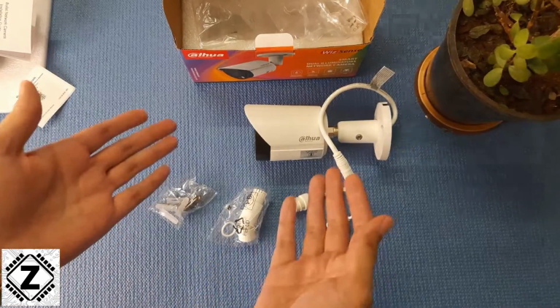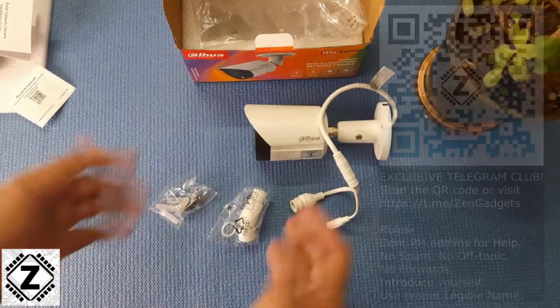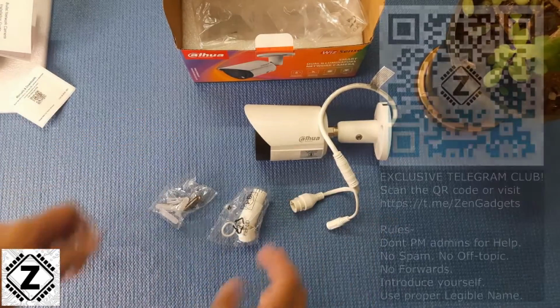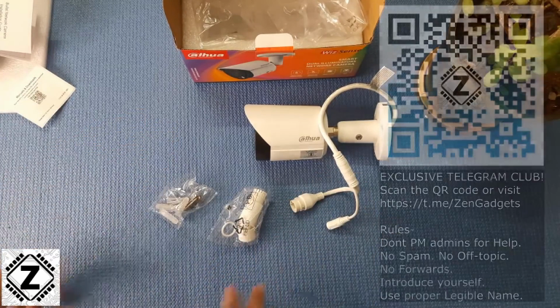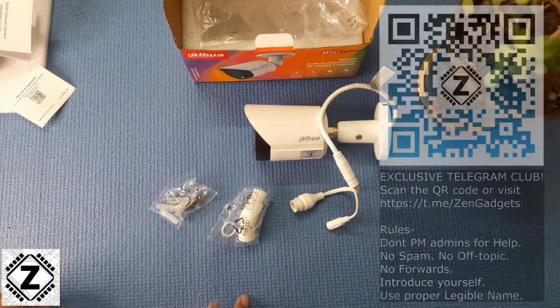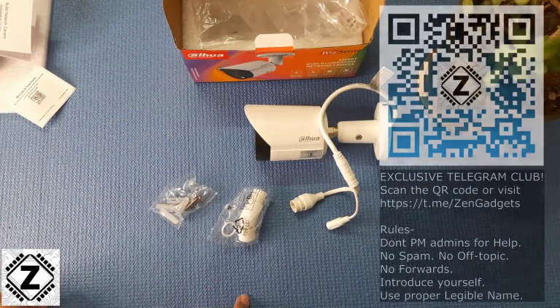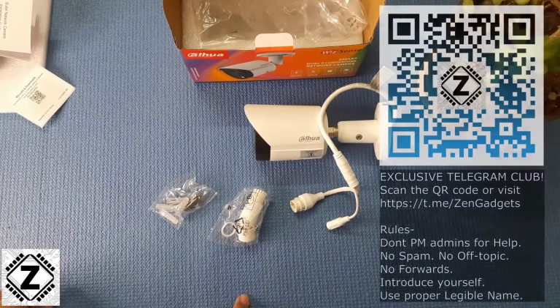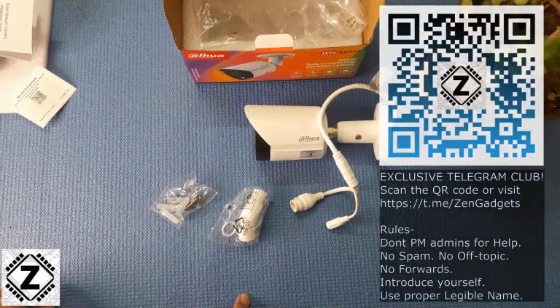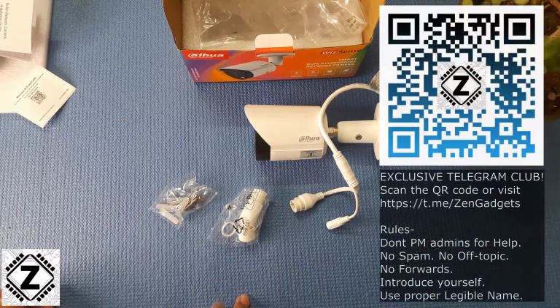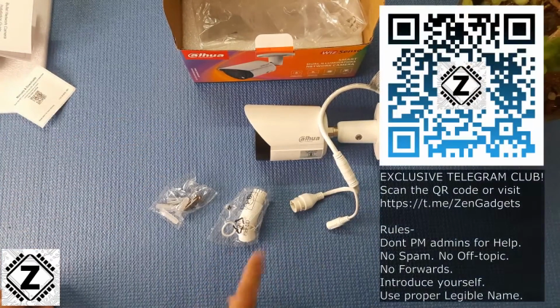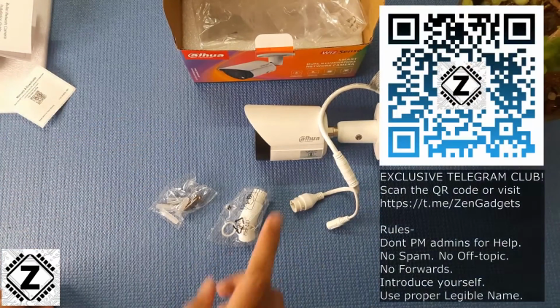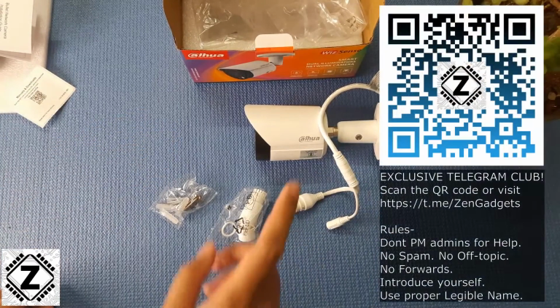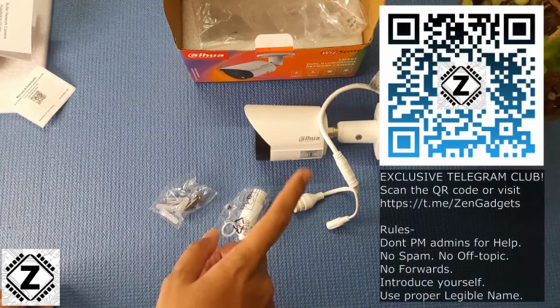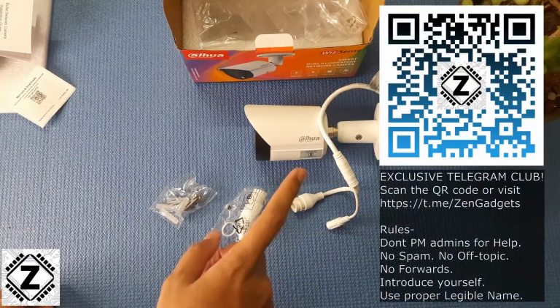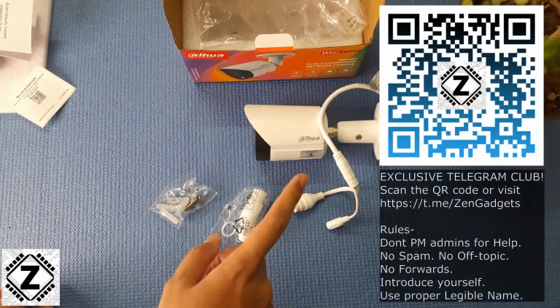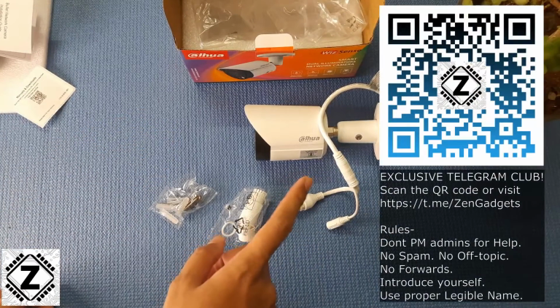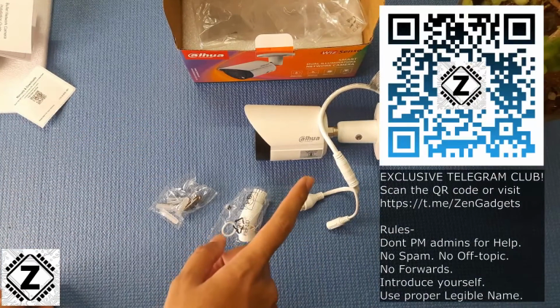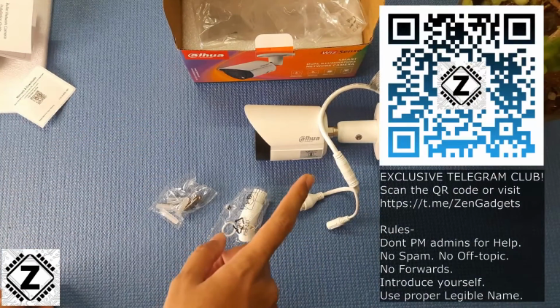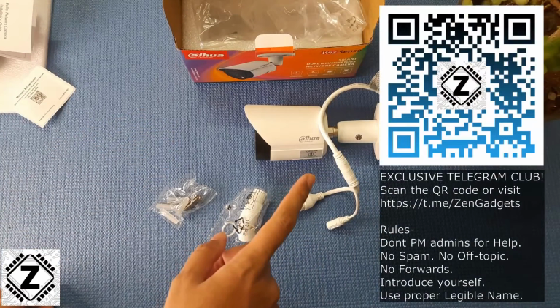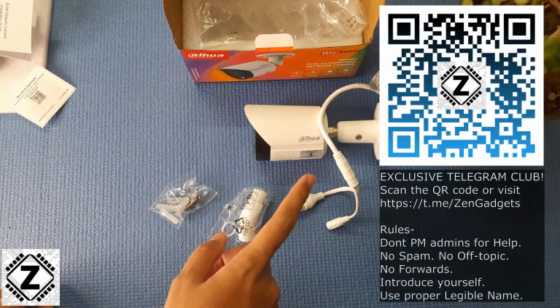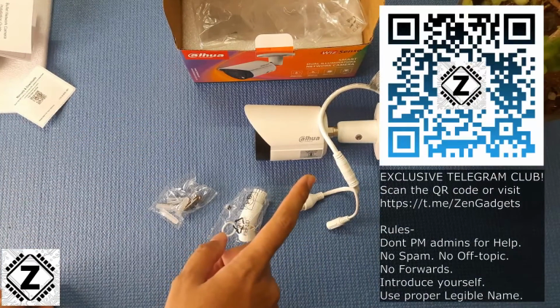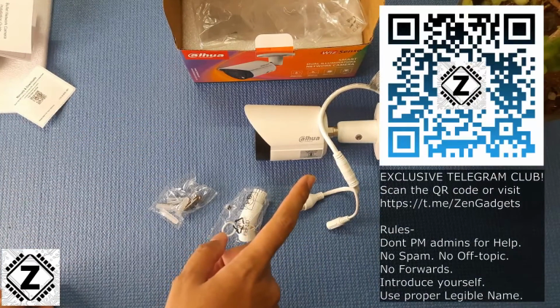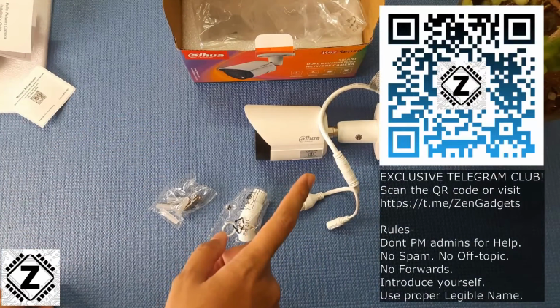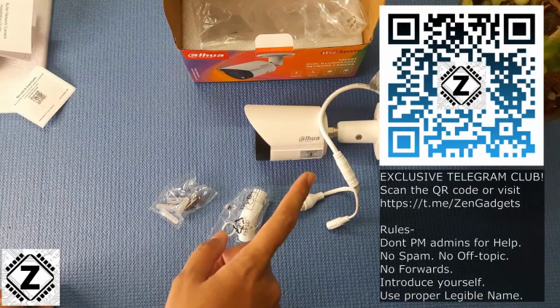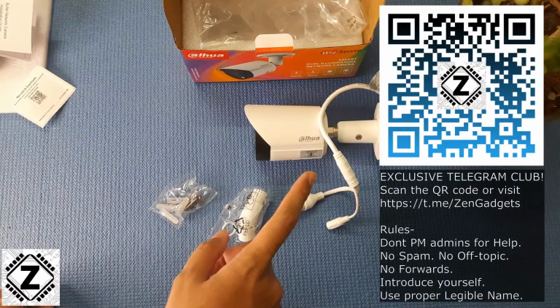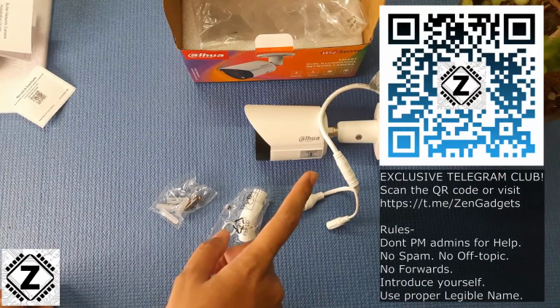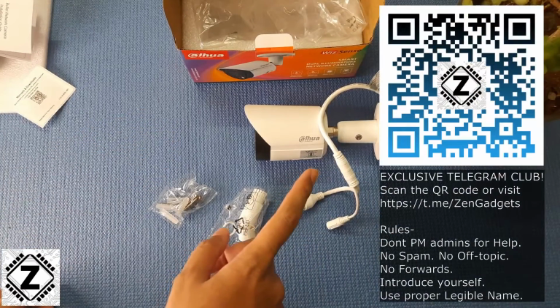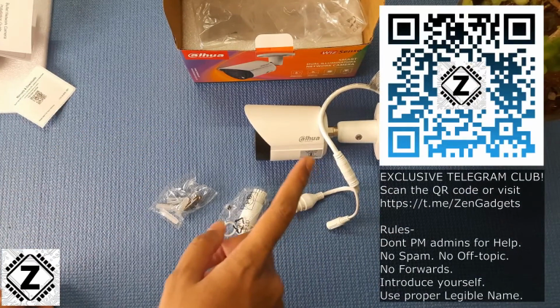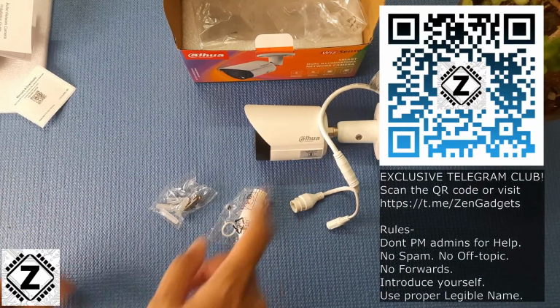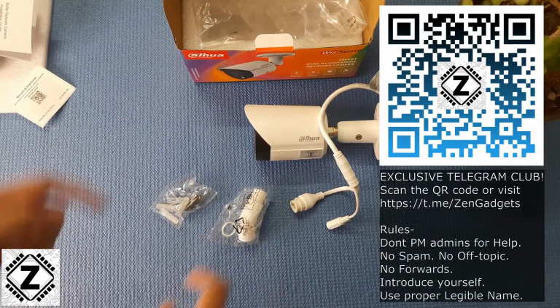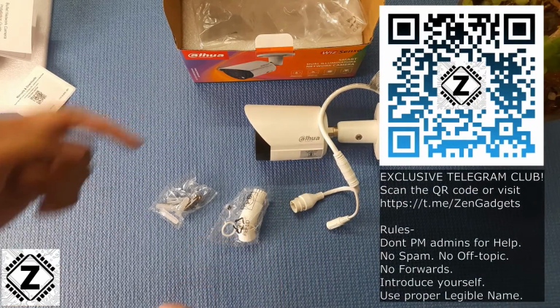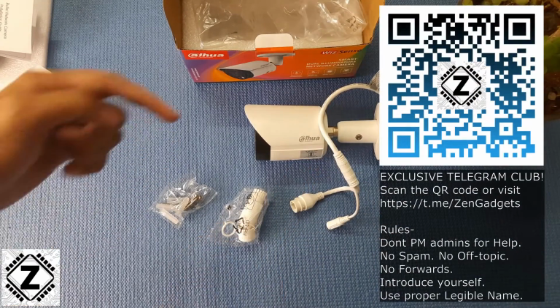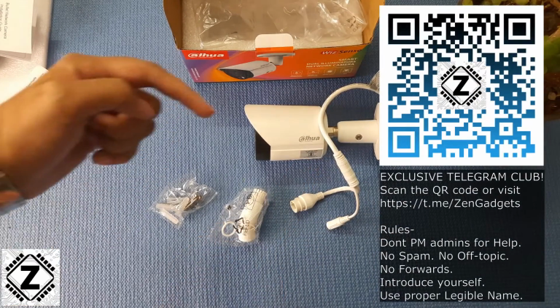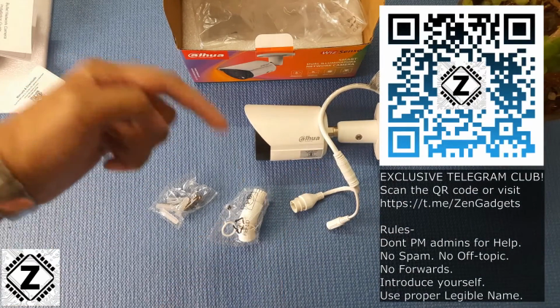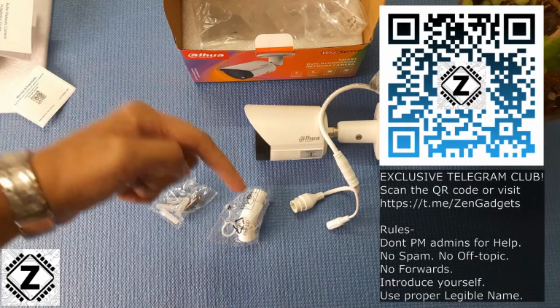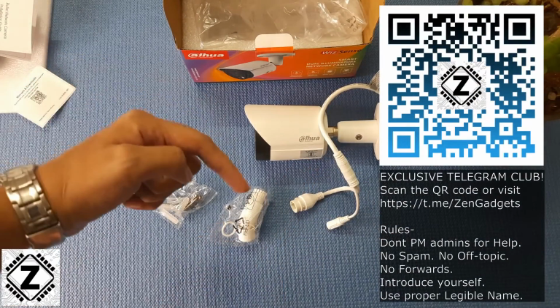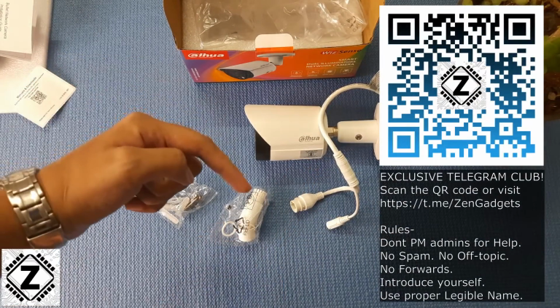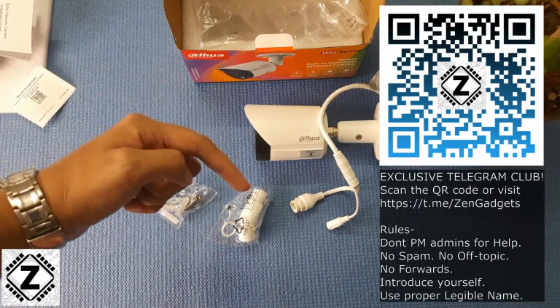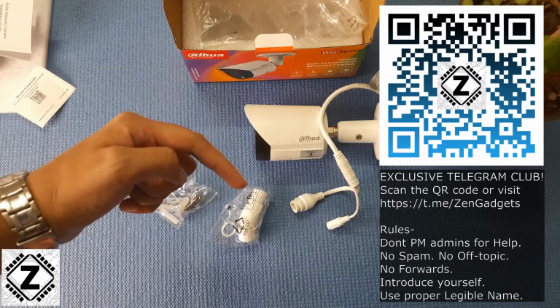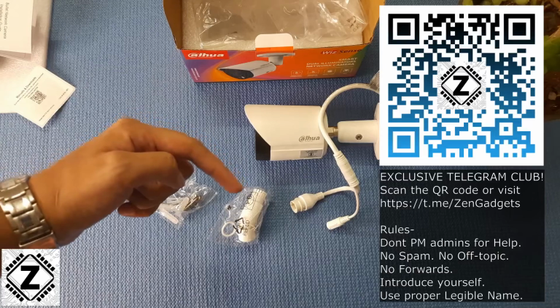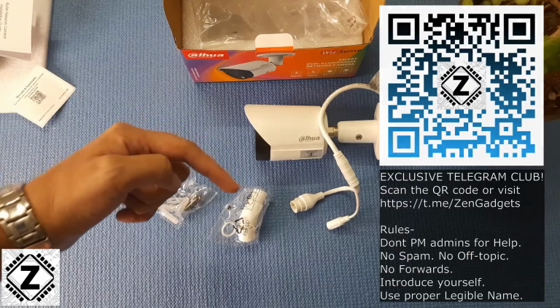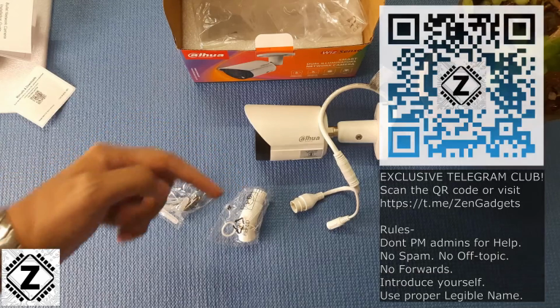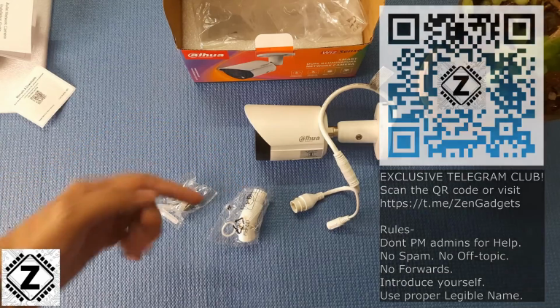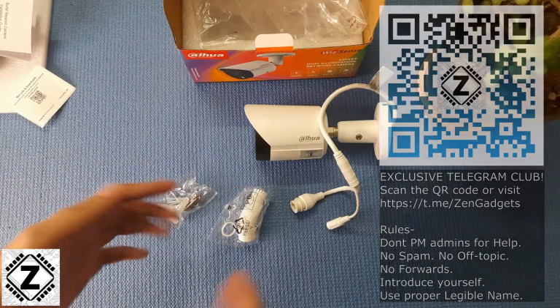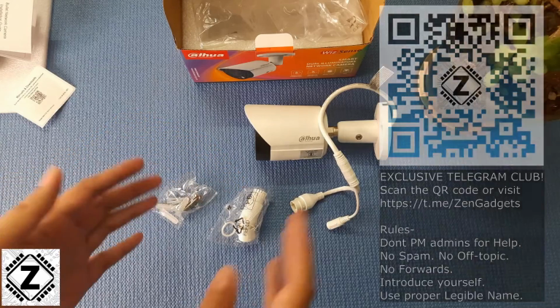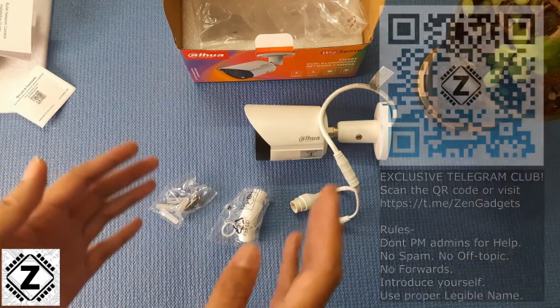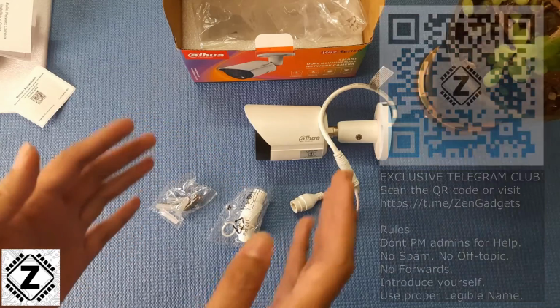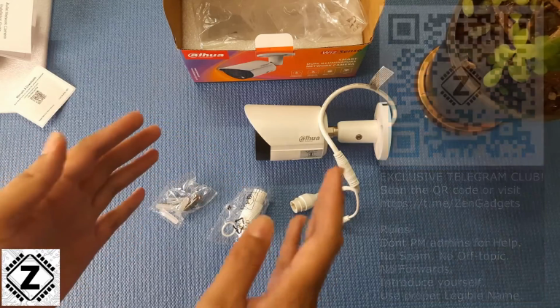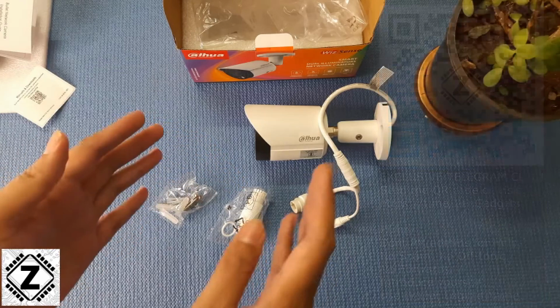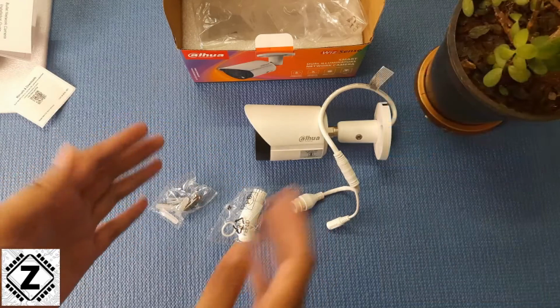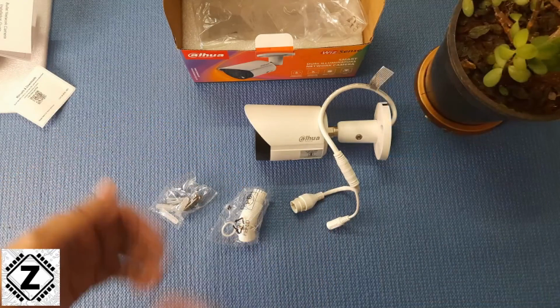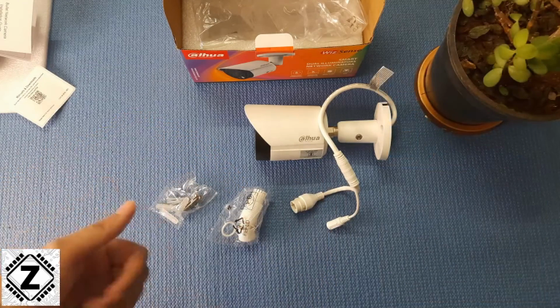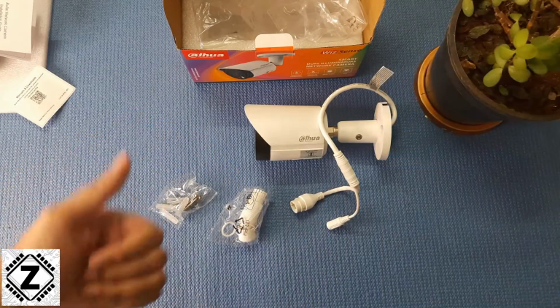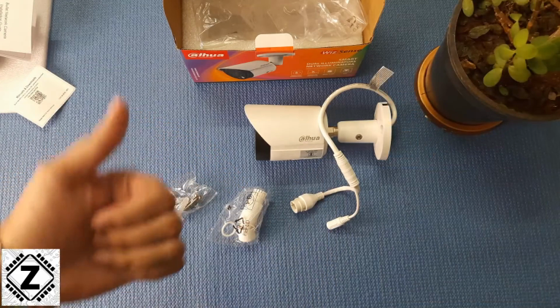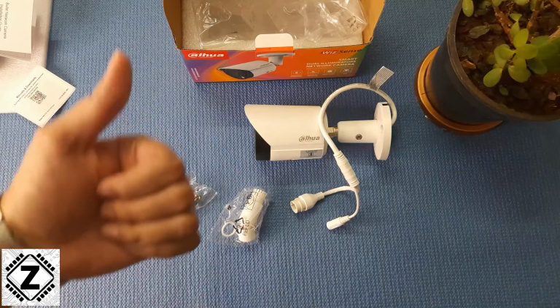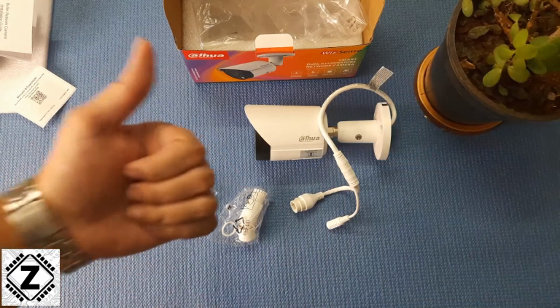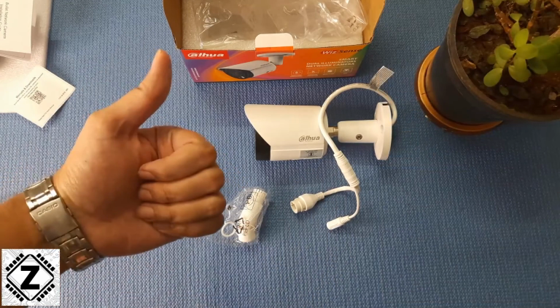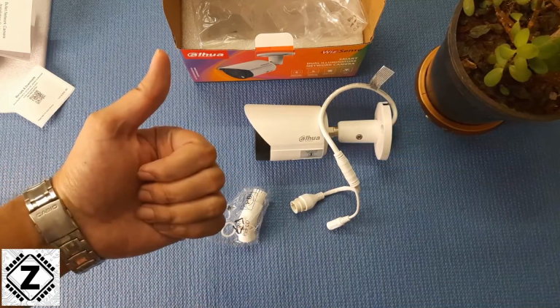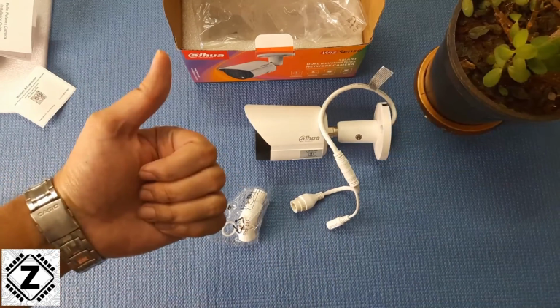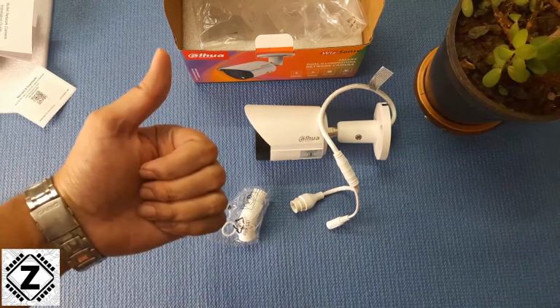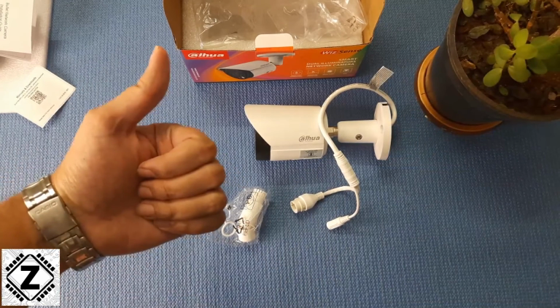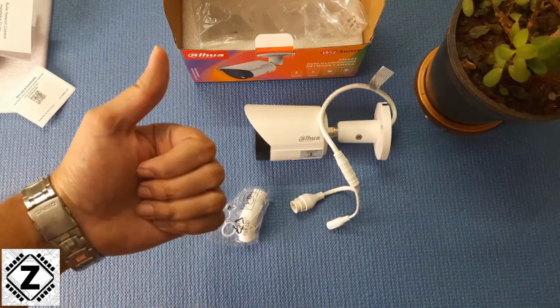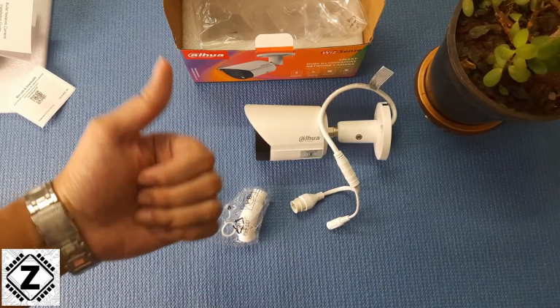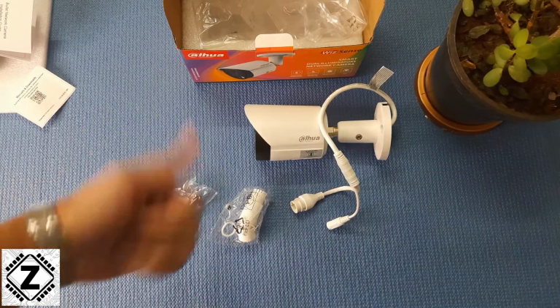So here was a quick look and unboxing of the Dahua smart dual illuminator IP camera. What do you think of this video? Let me know in the comment section below. Take care and have a nice day!